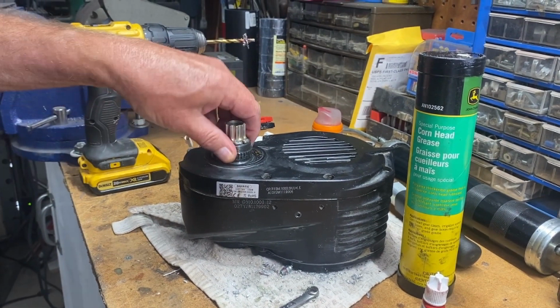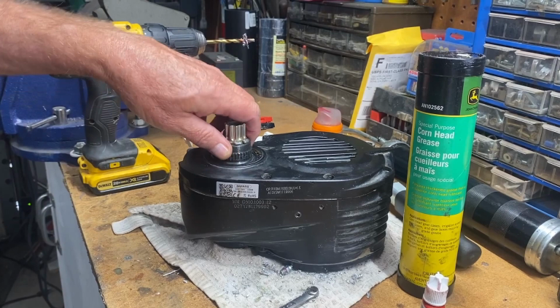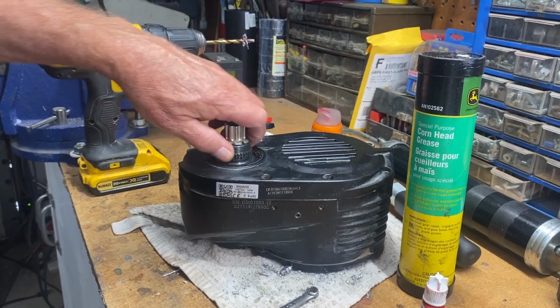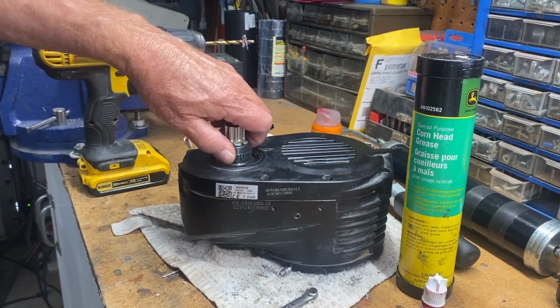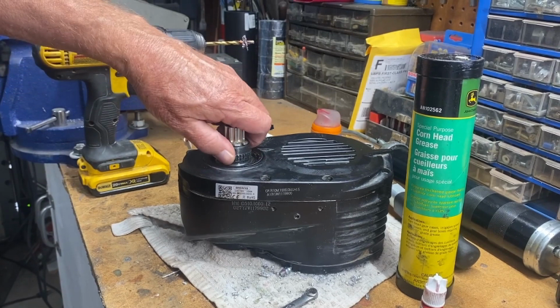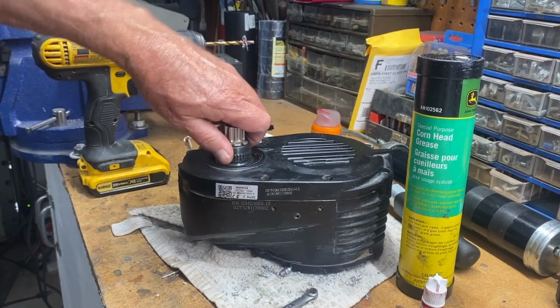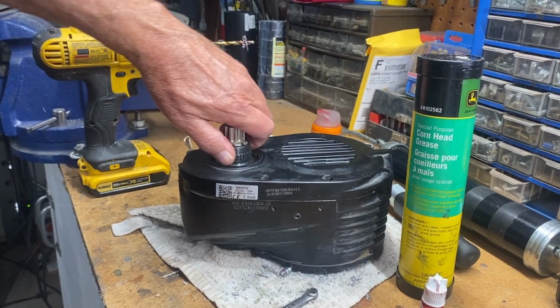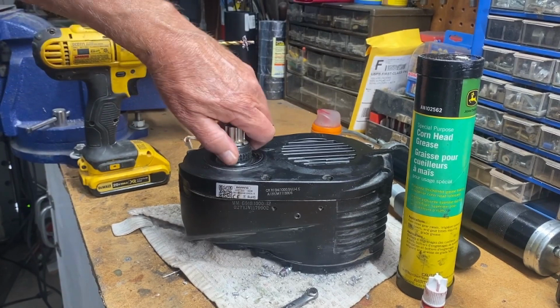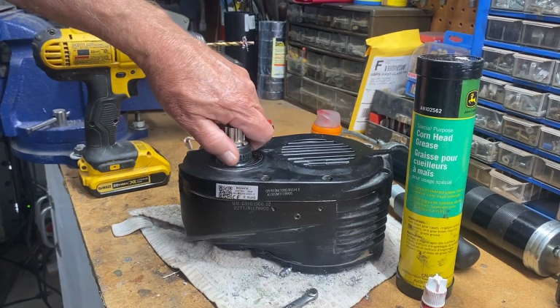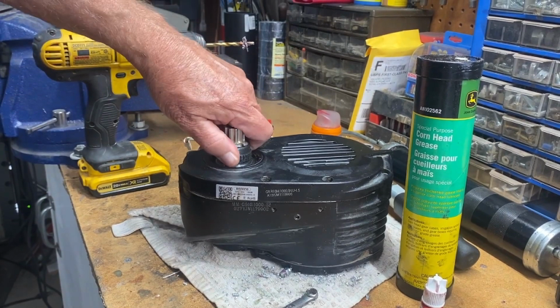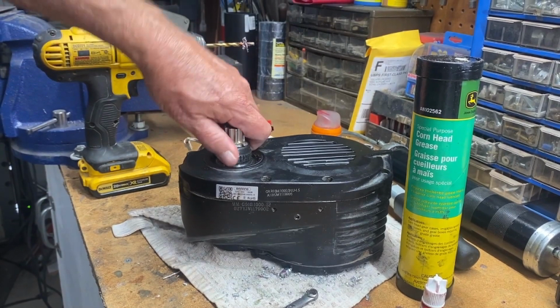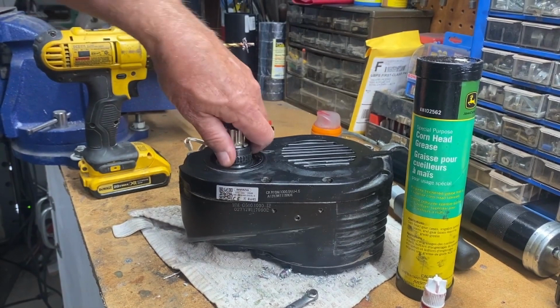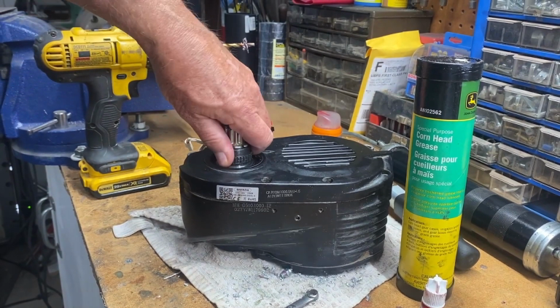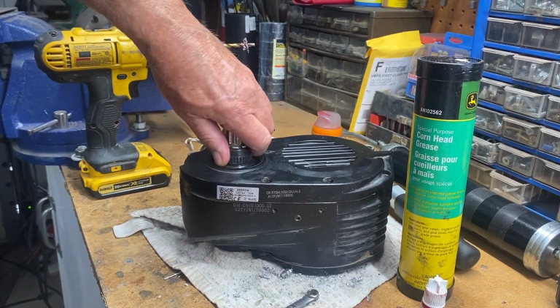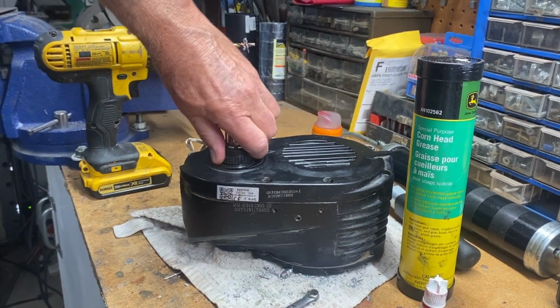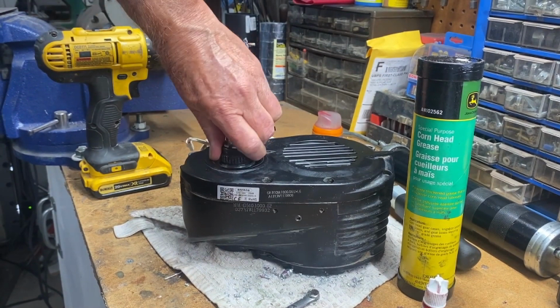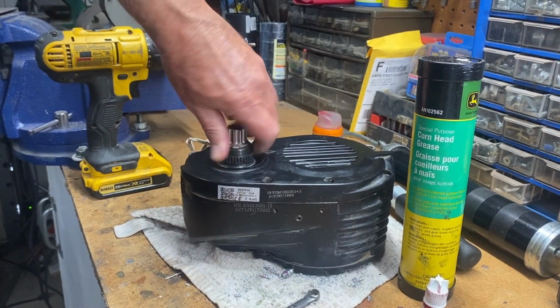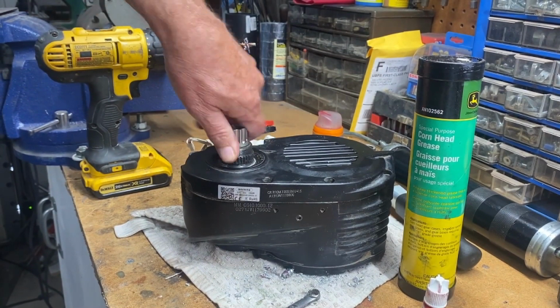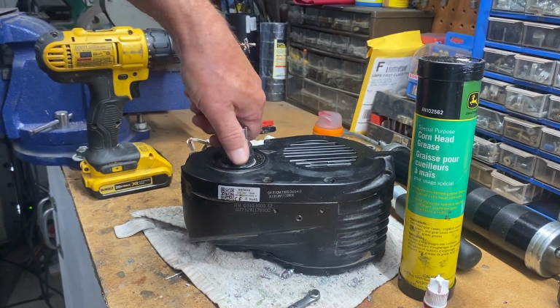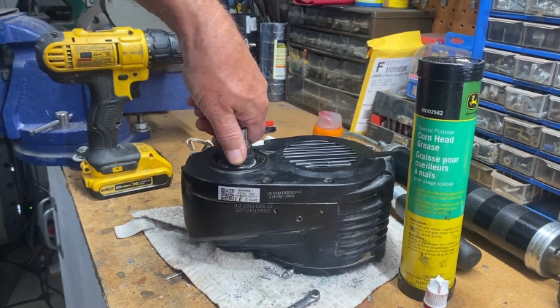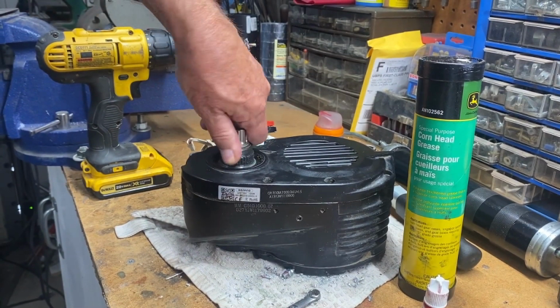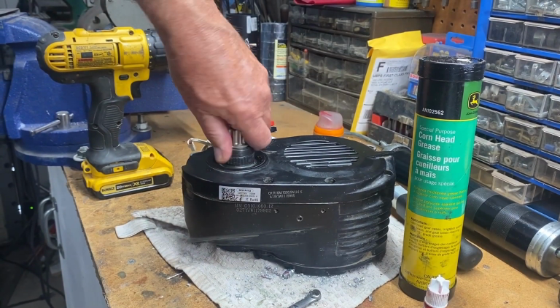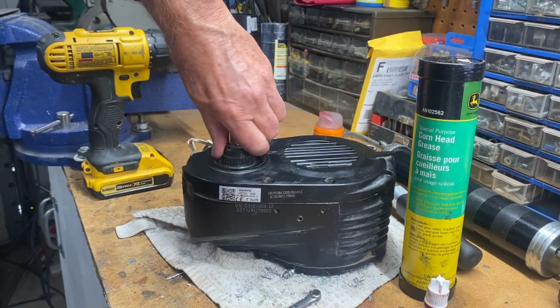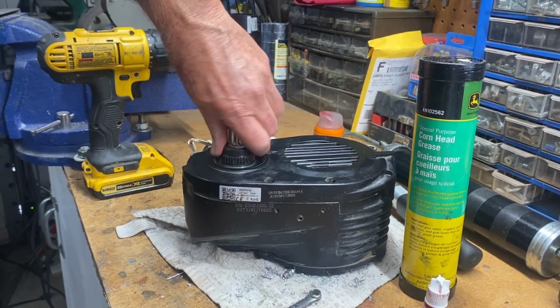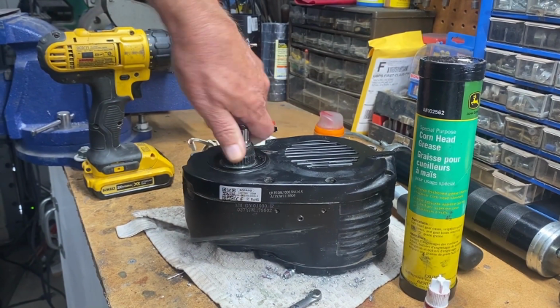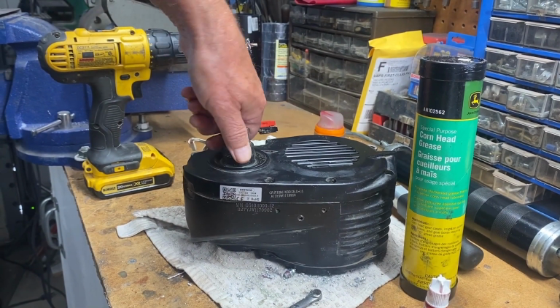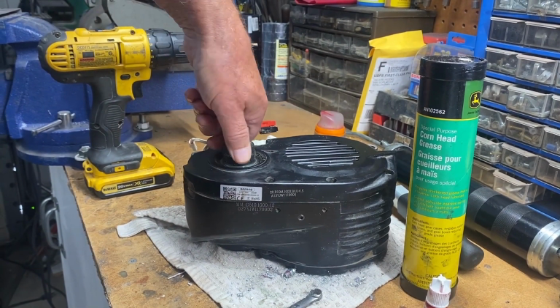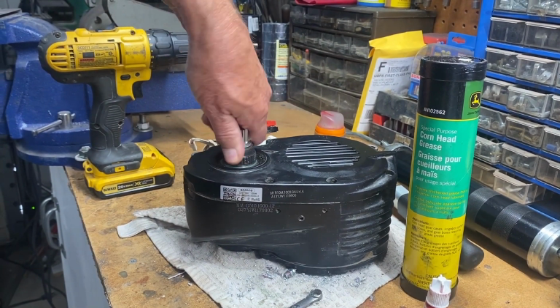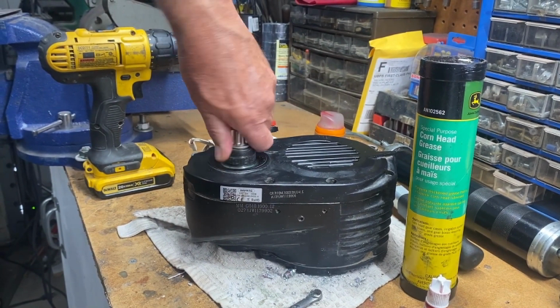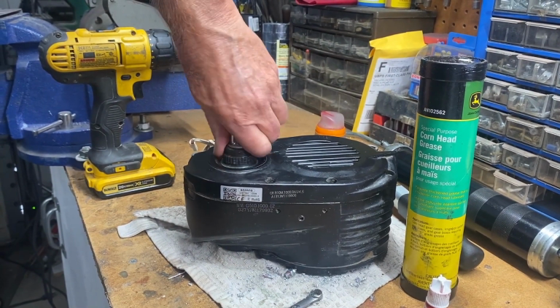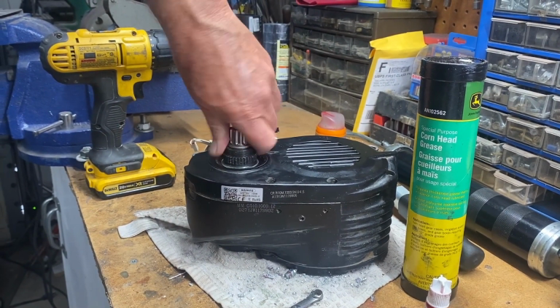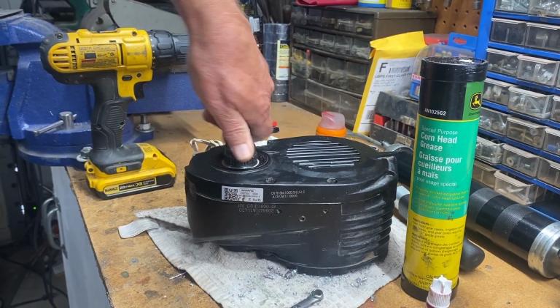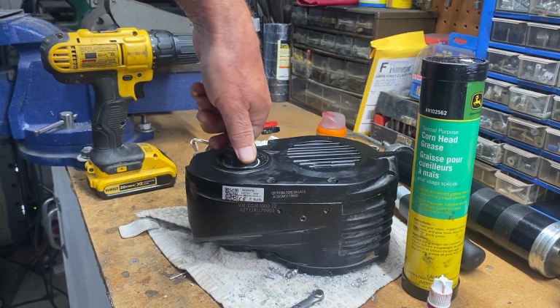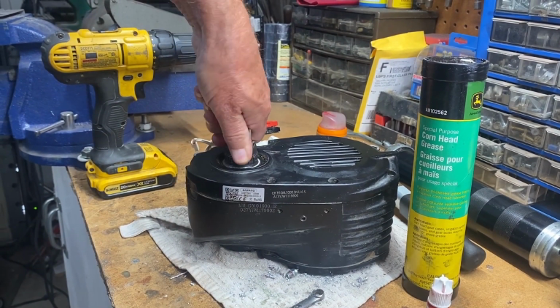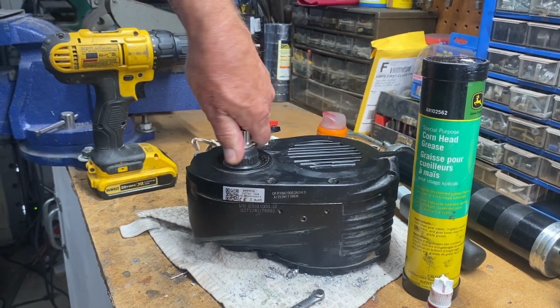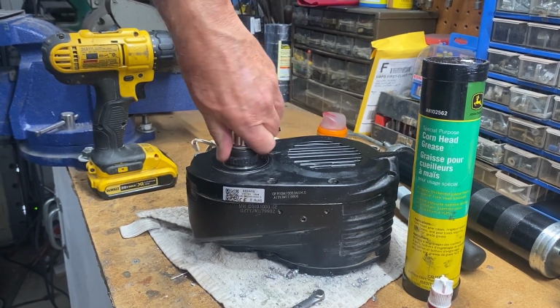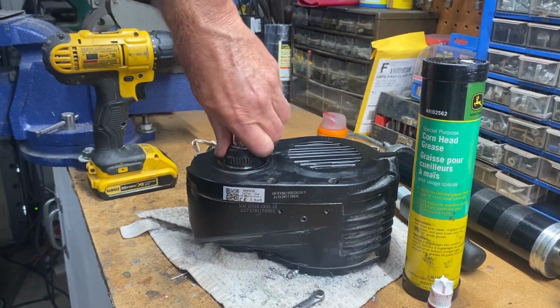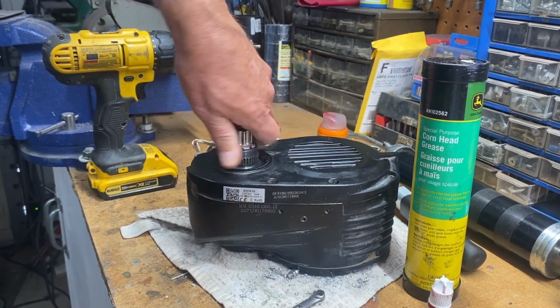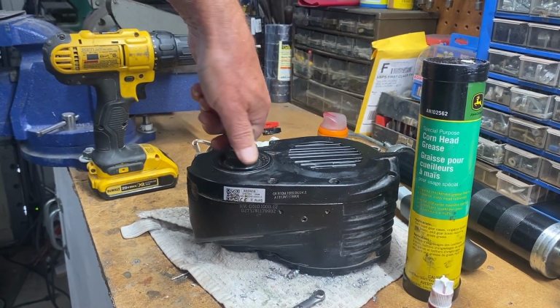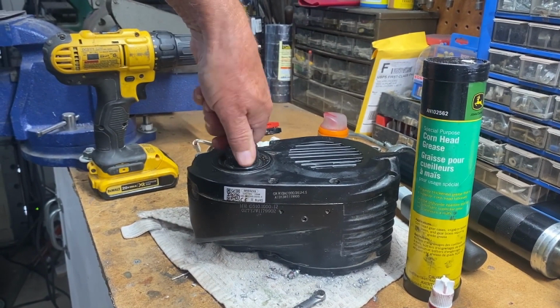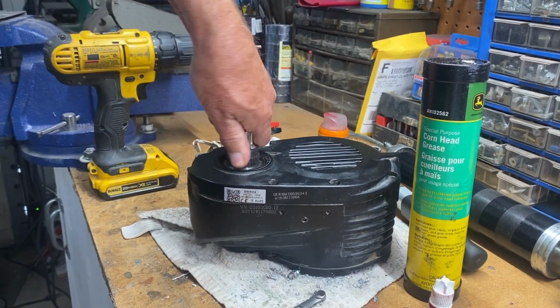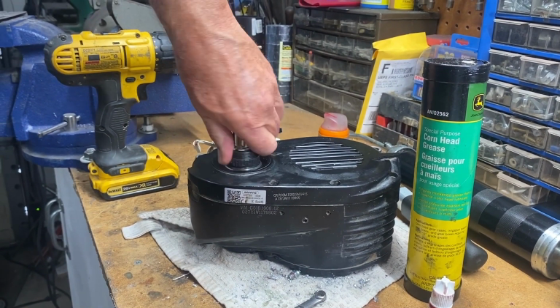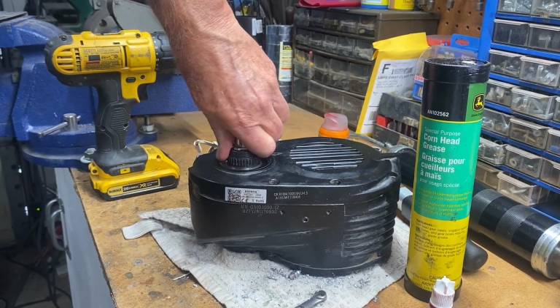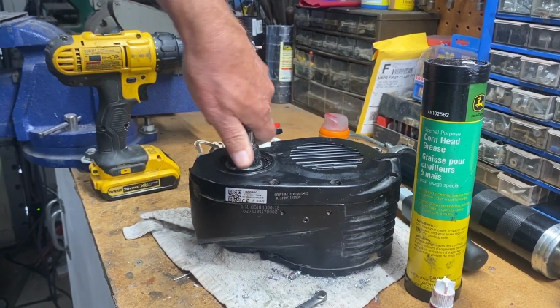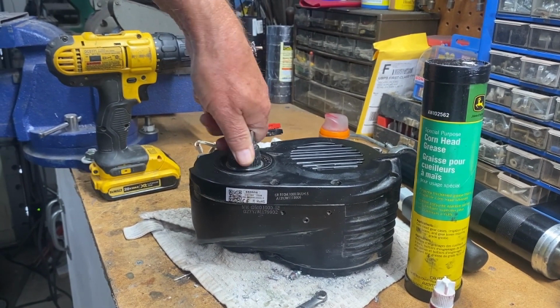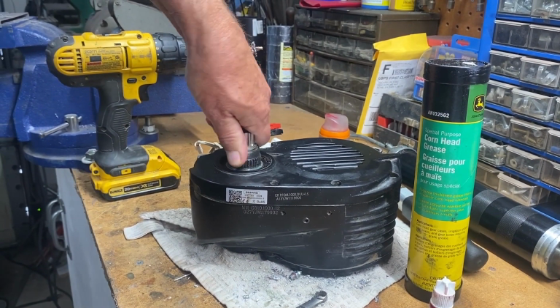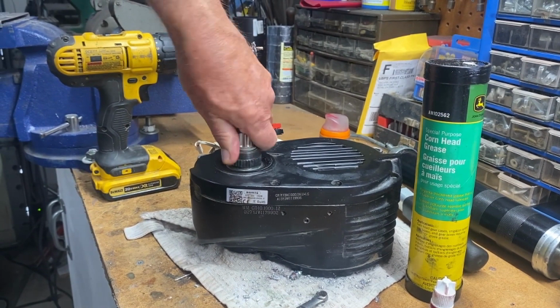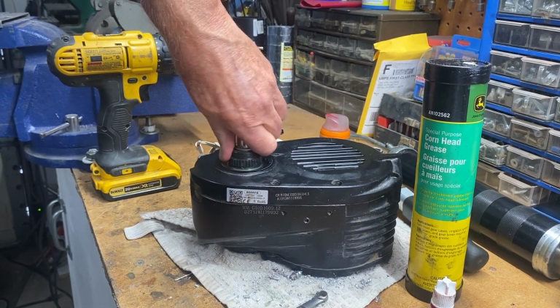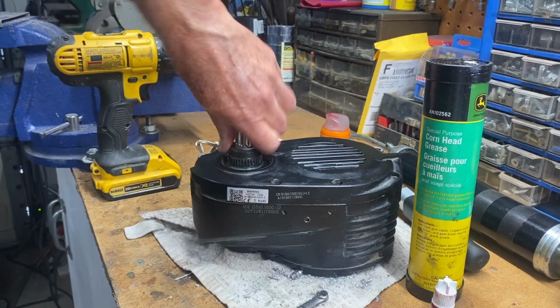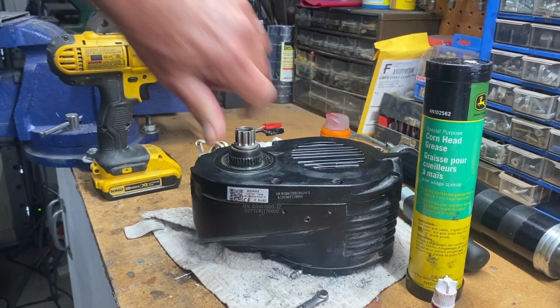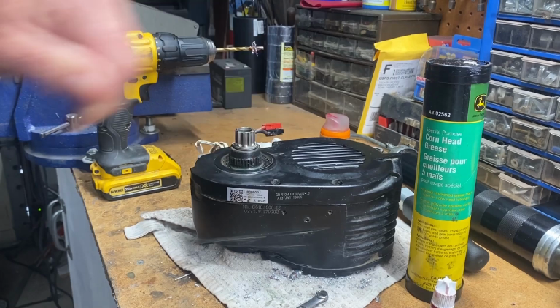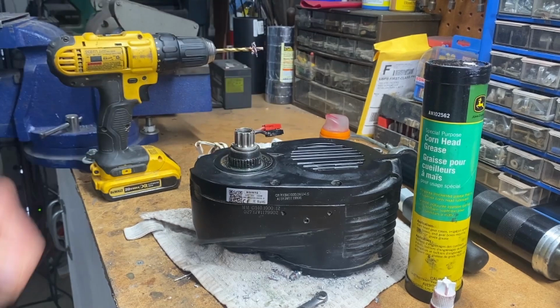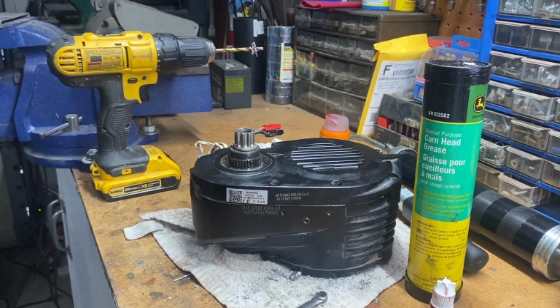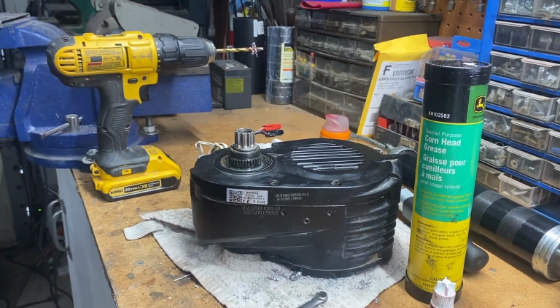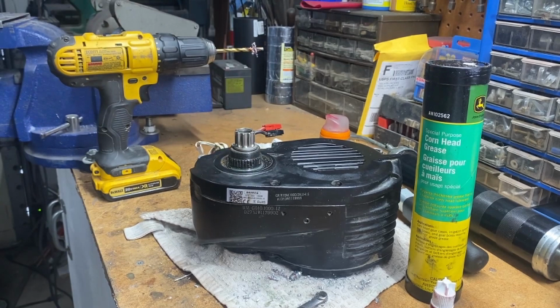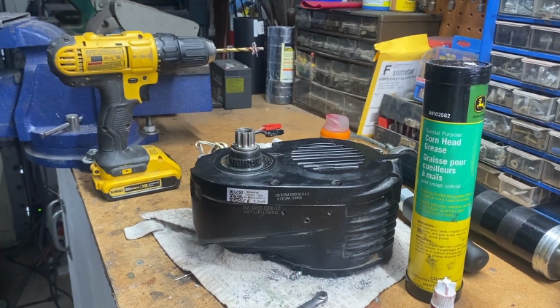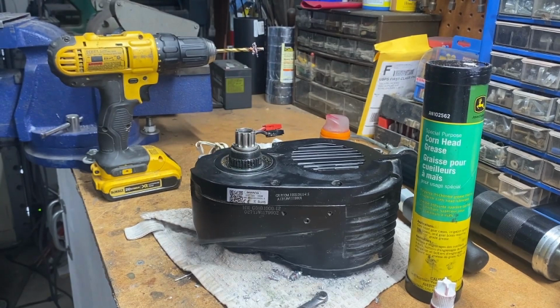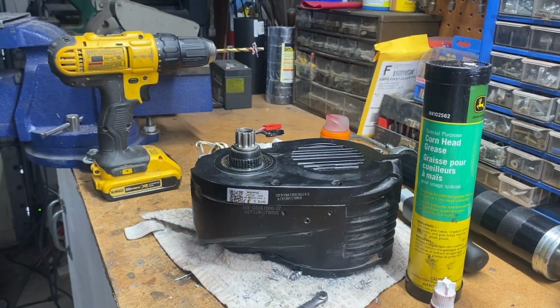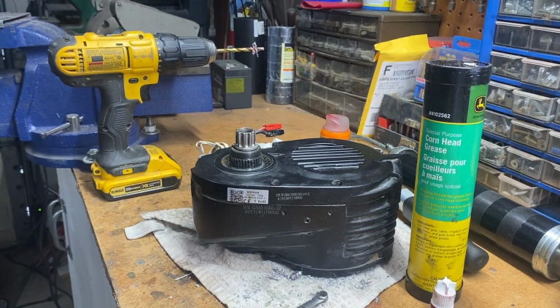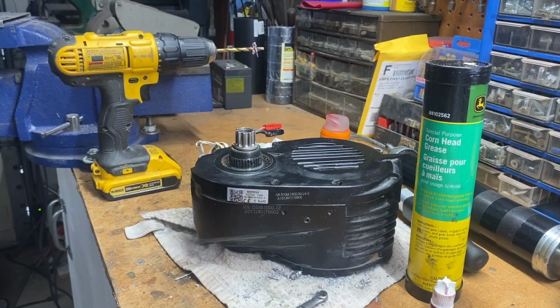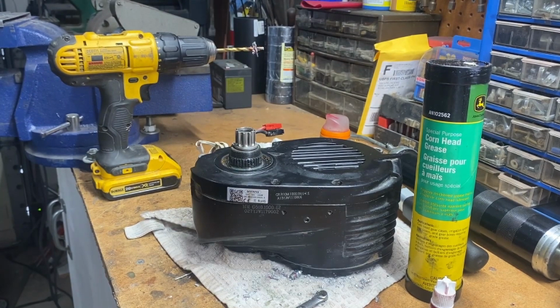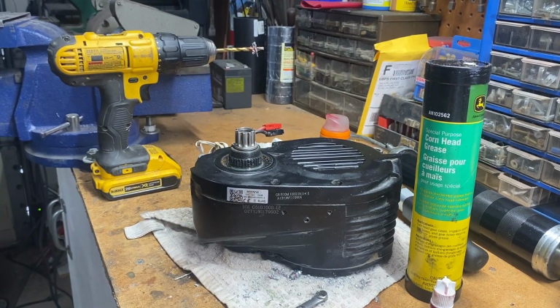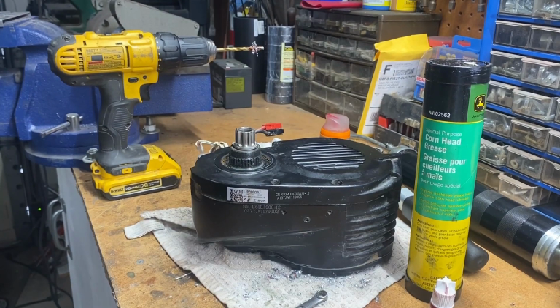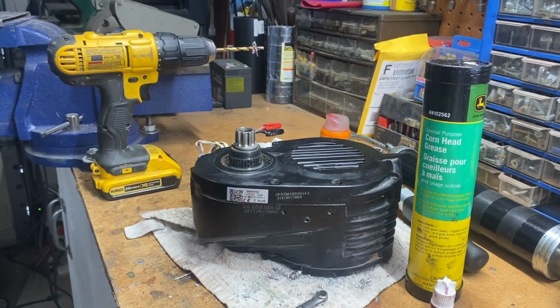Now I won't have to take it apart a second time — I'll be able to do it right on the bicycle. So if you're brave enough, give it a try. That's it. Happy riding!